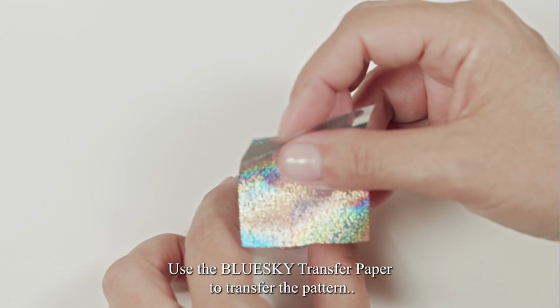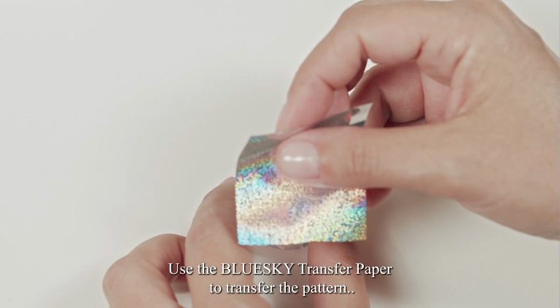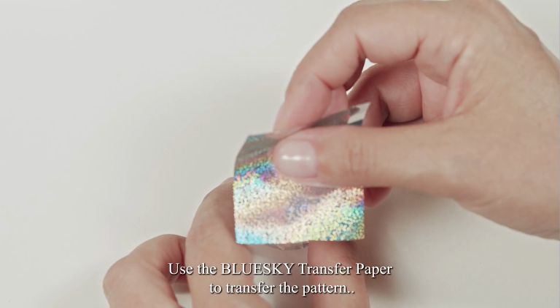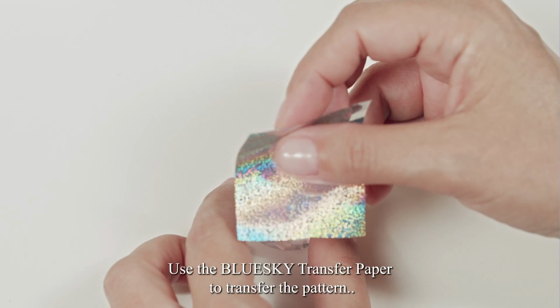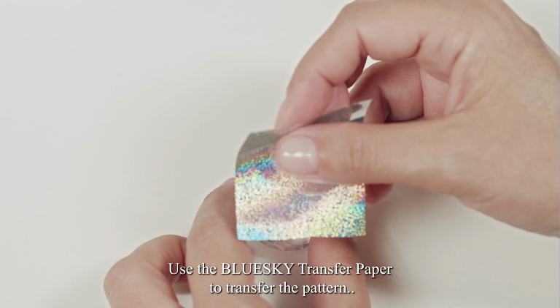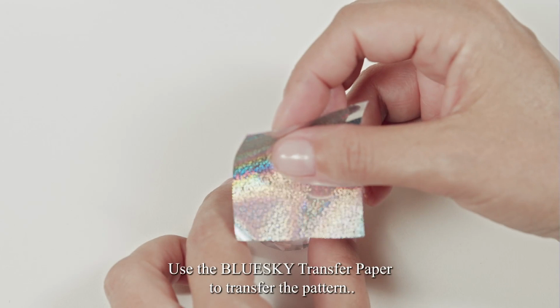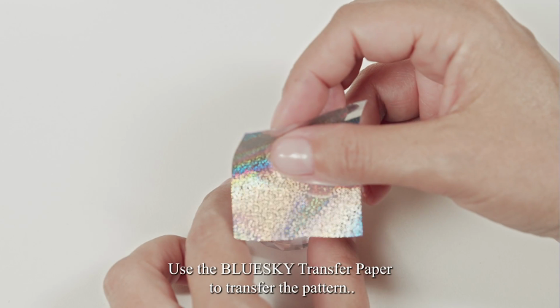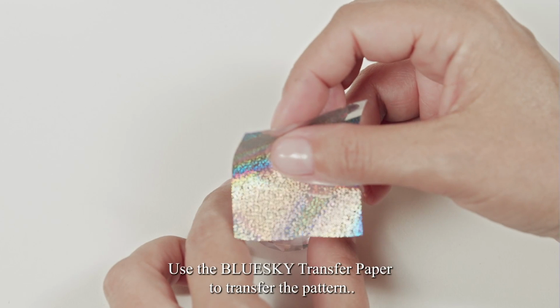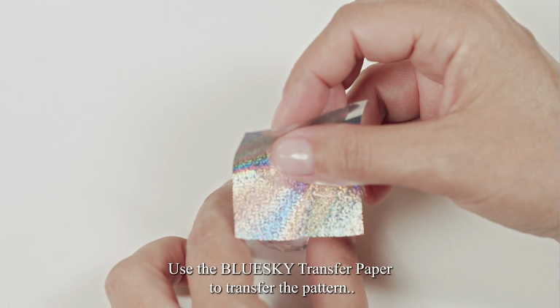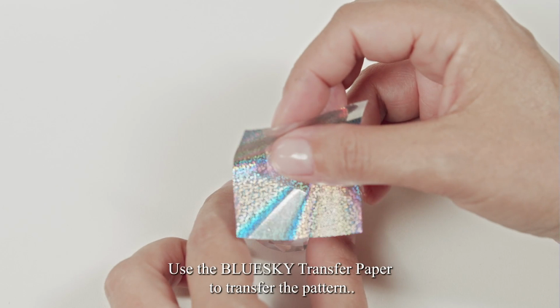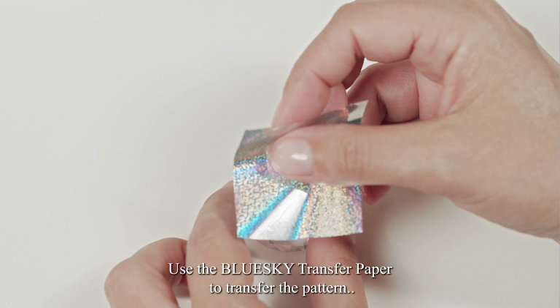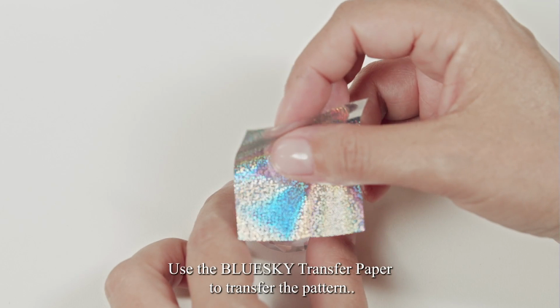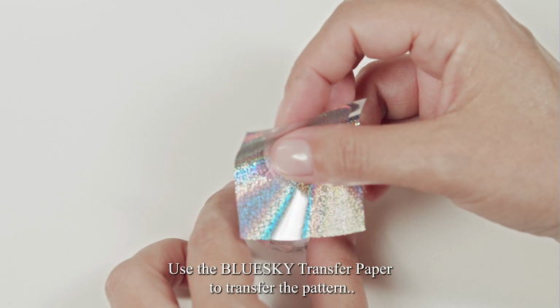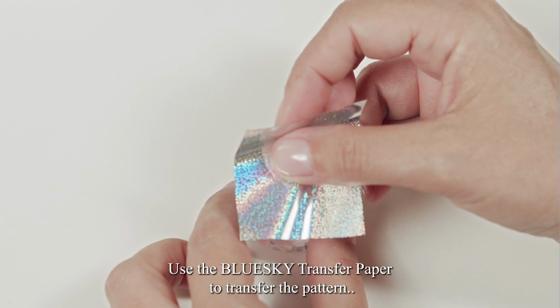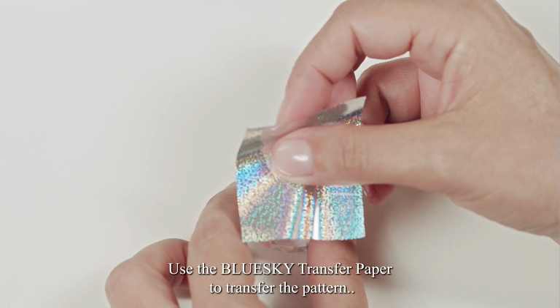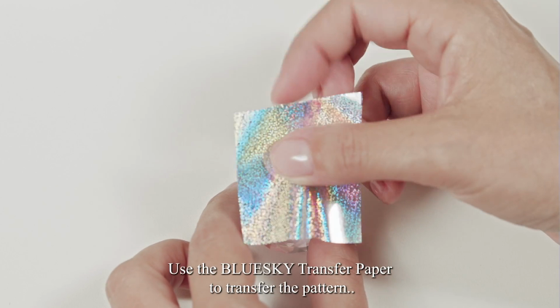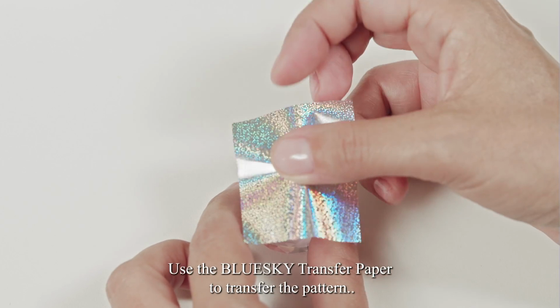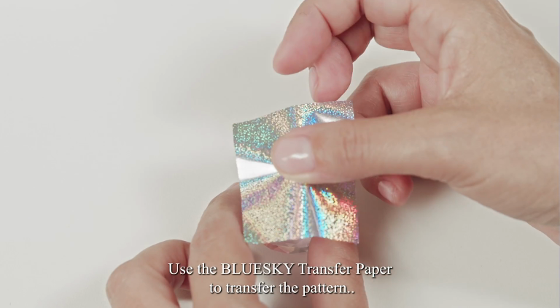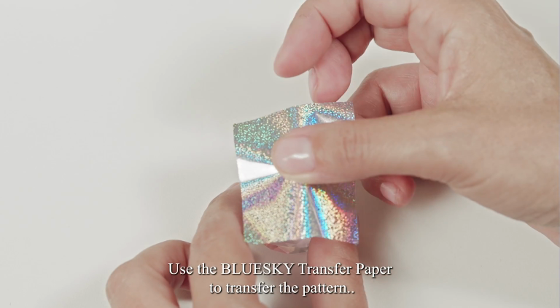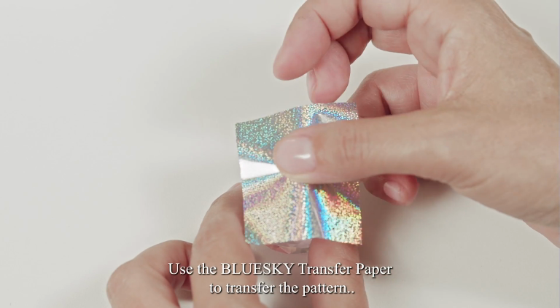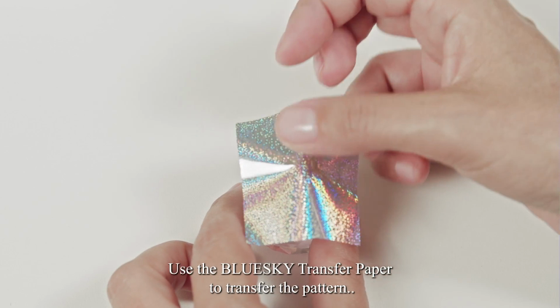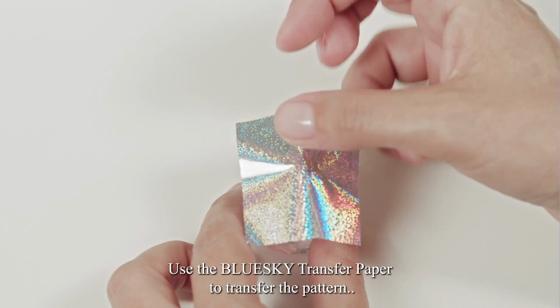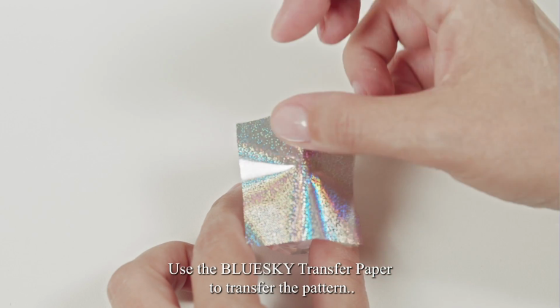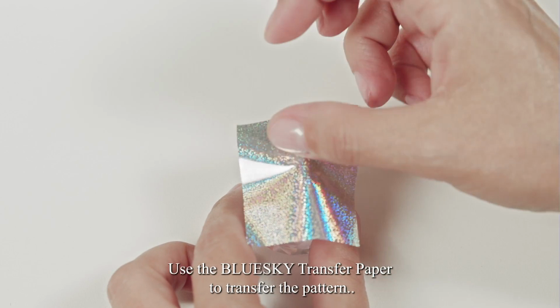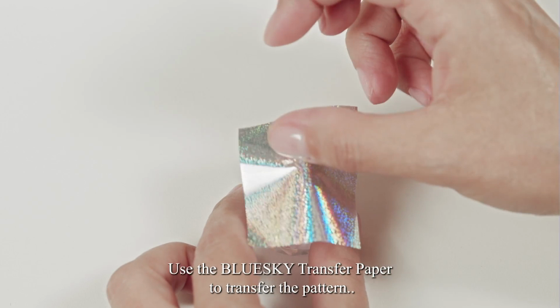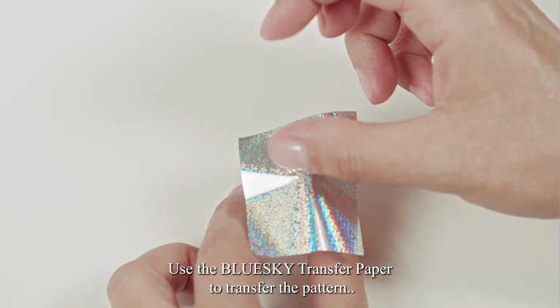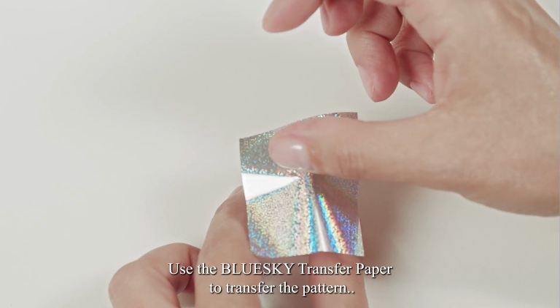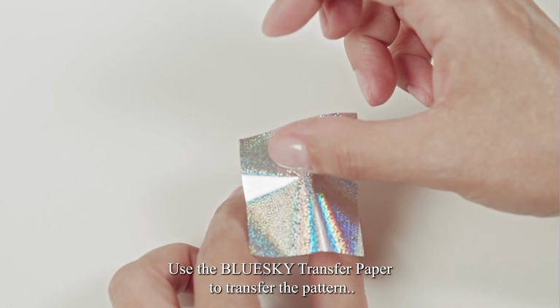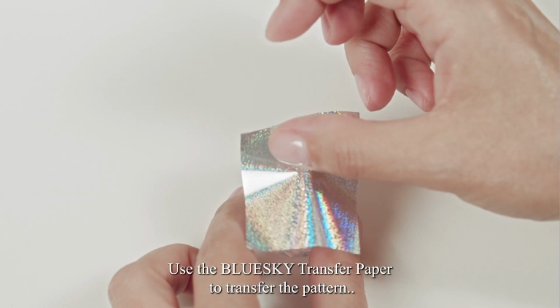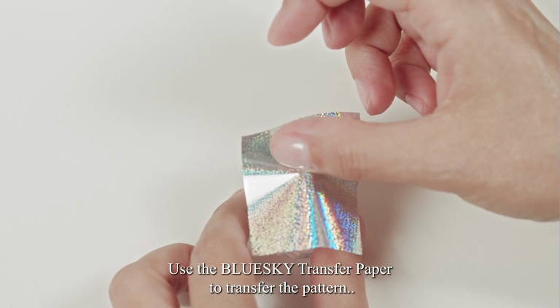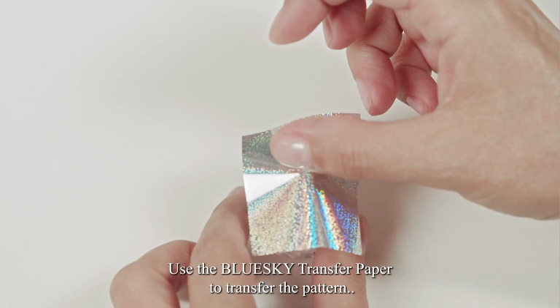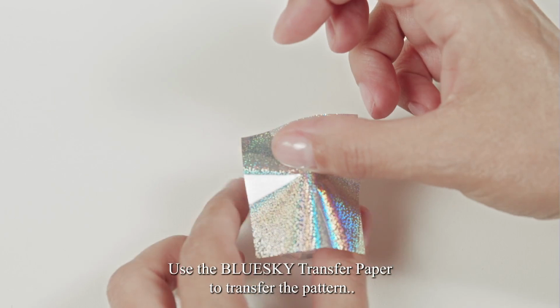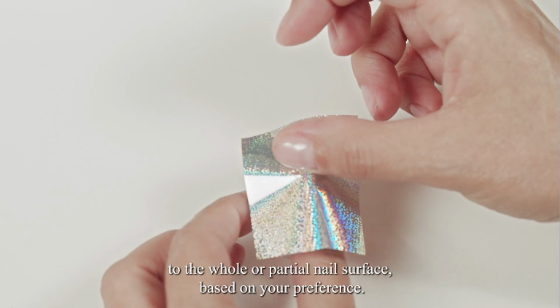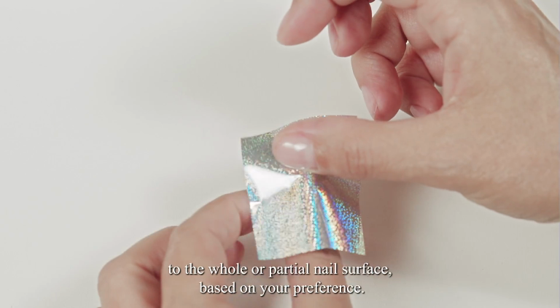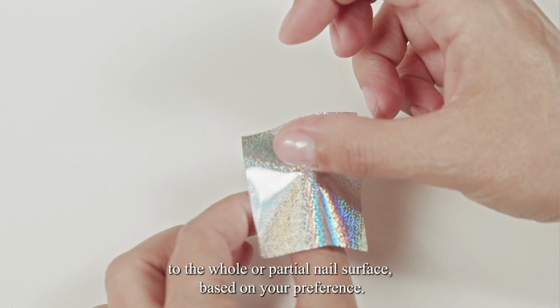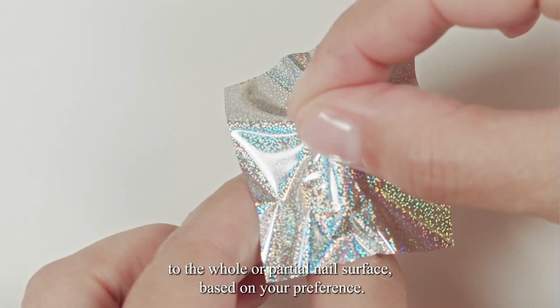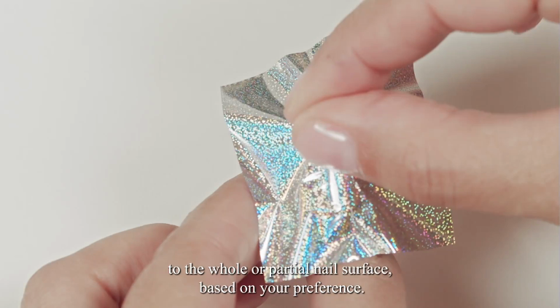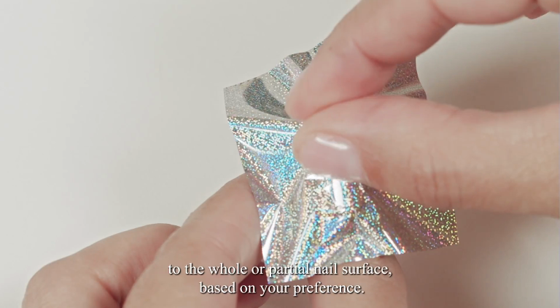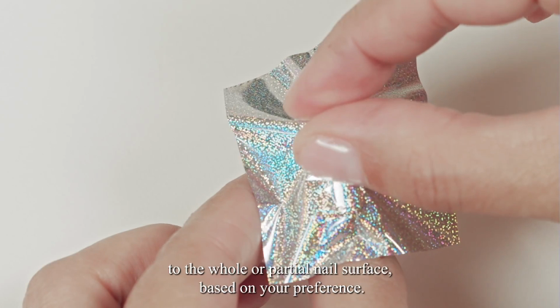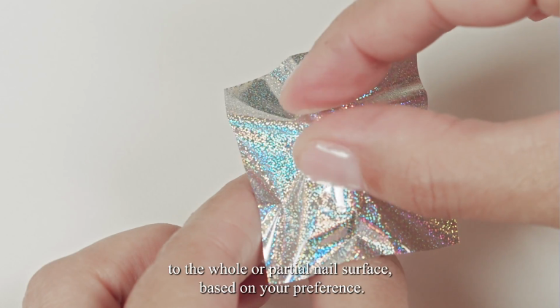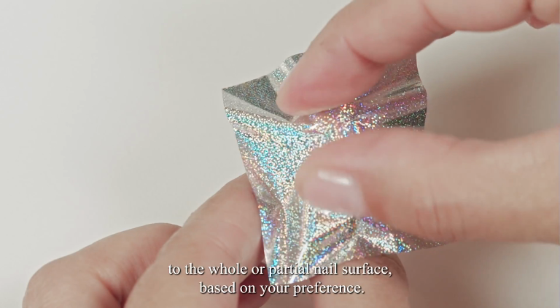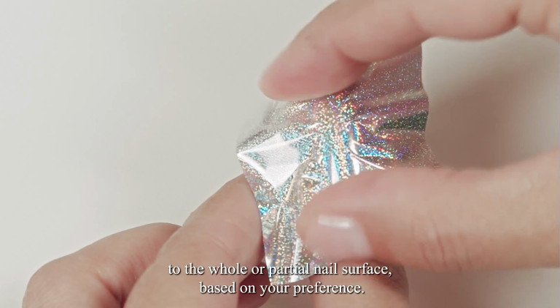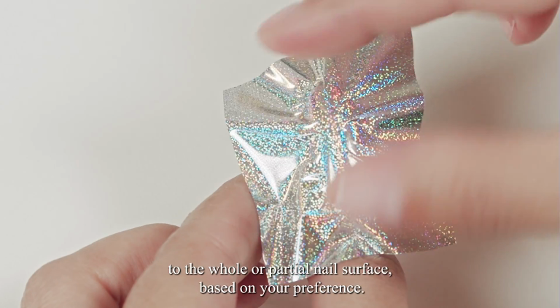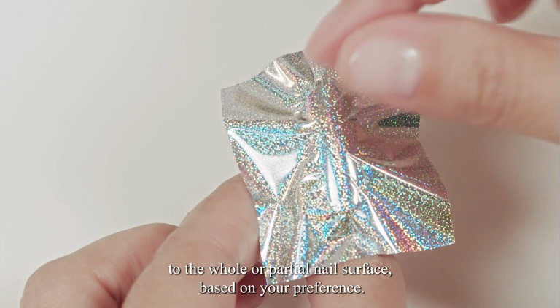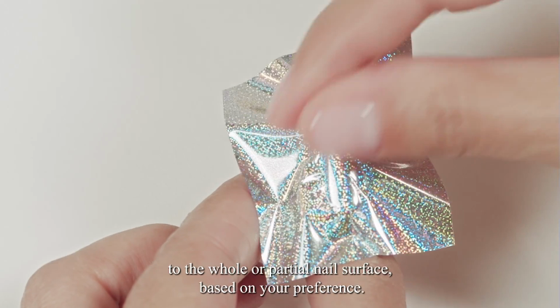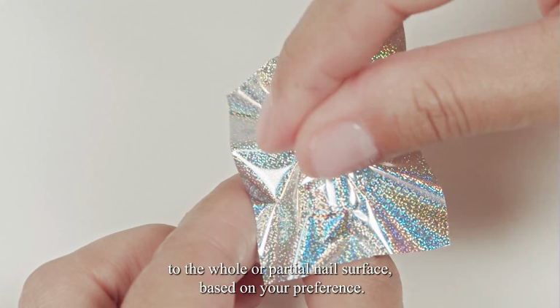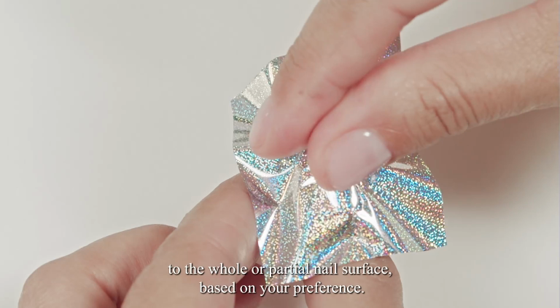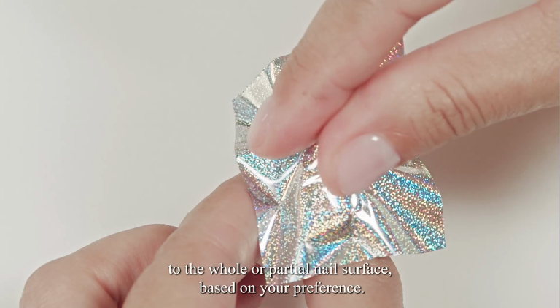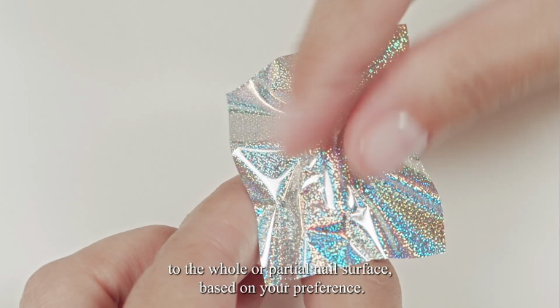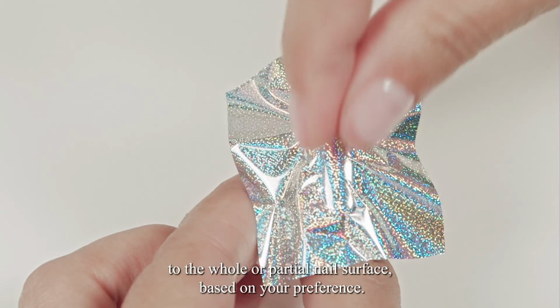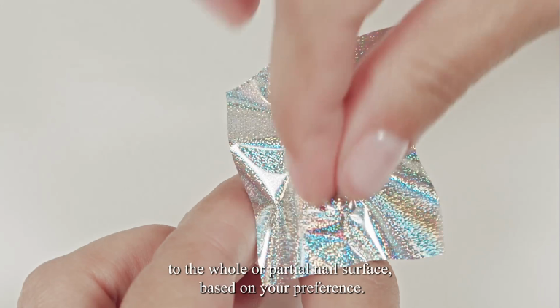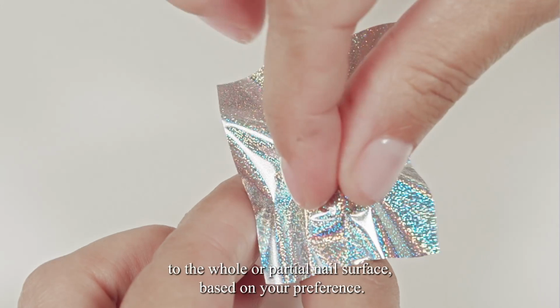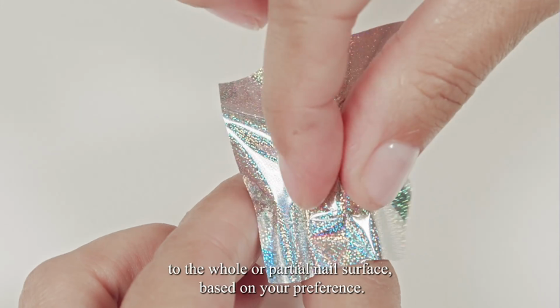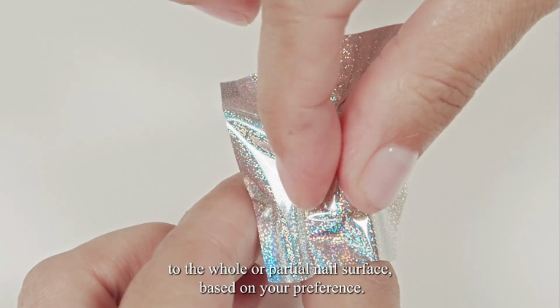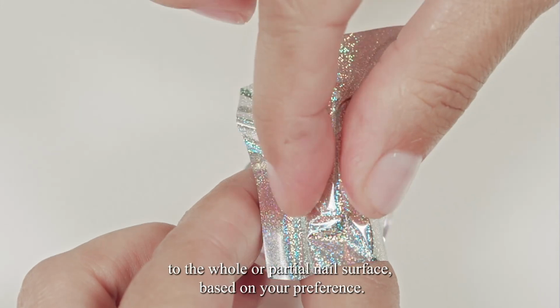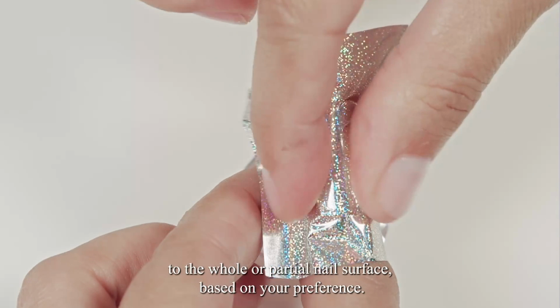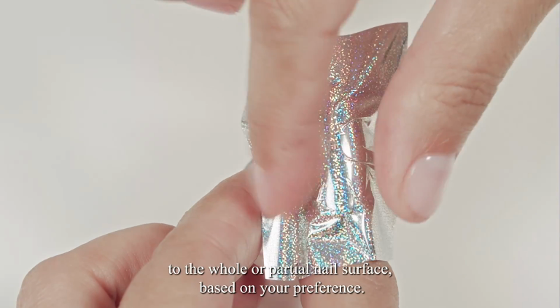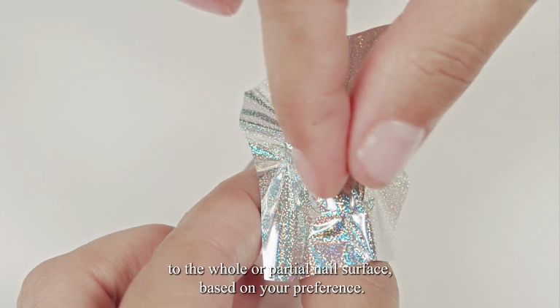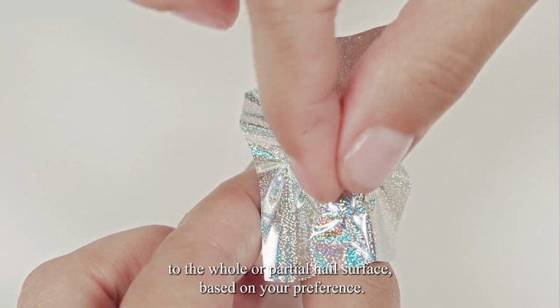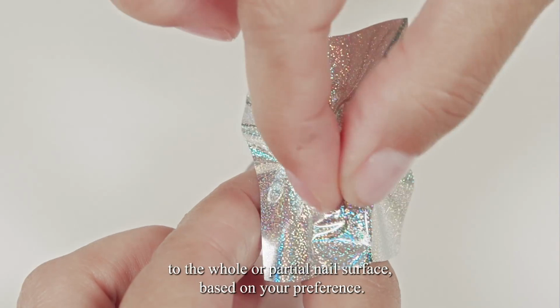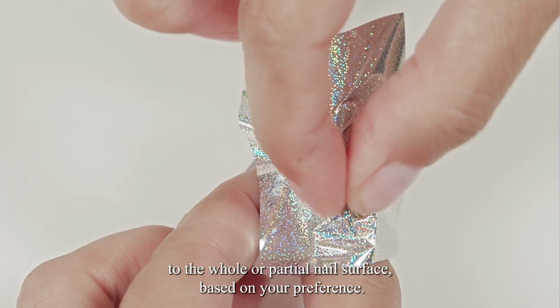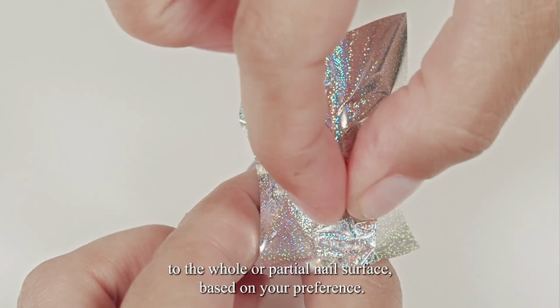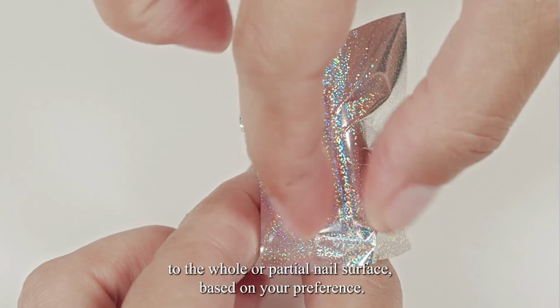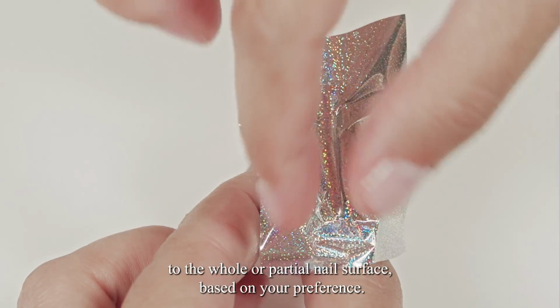Use the Blue Sky Transfer Paper to transfer the pattern to the whole or partial nail surface based on your preference.